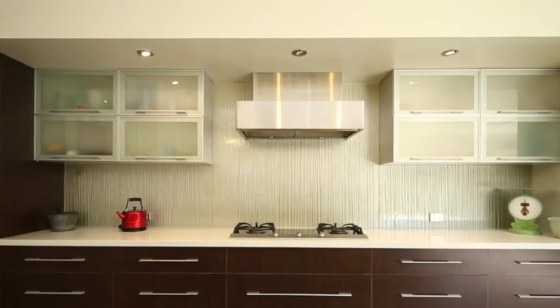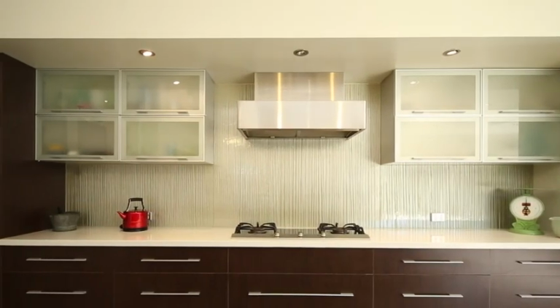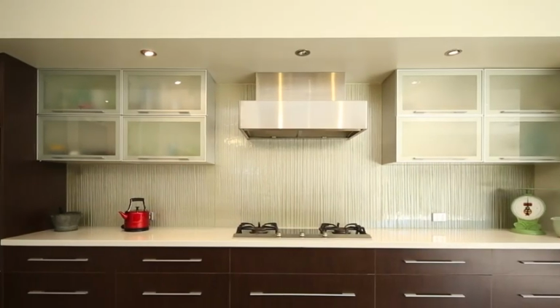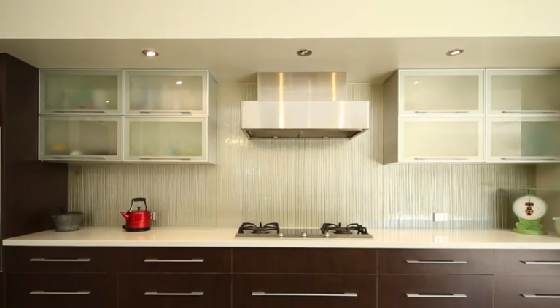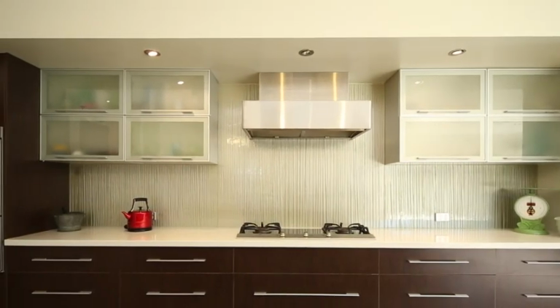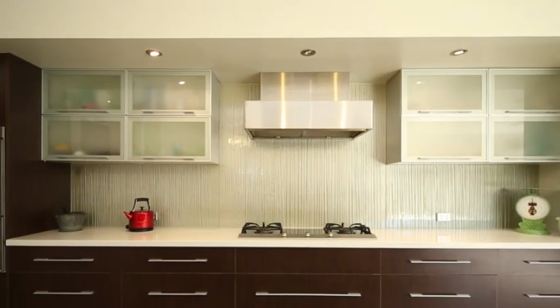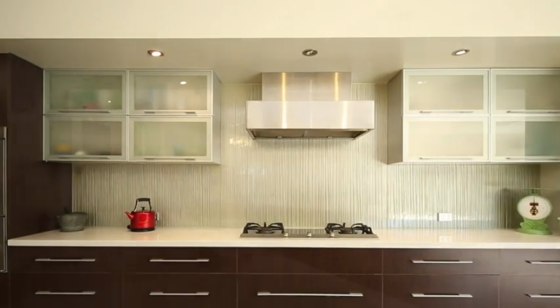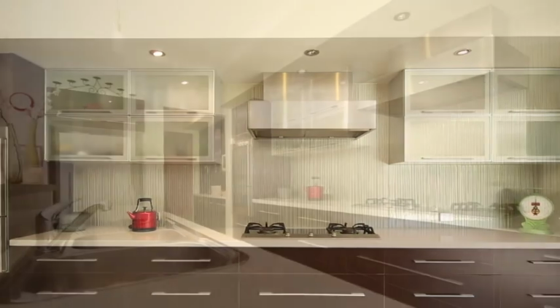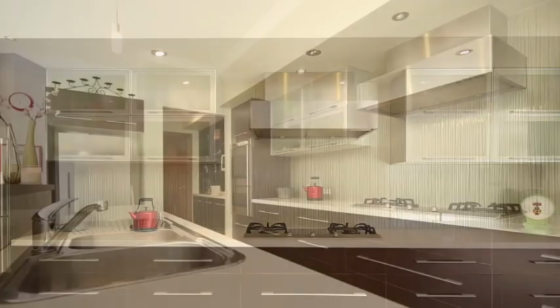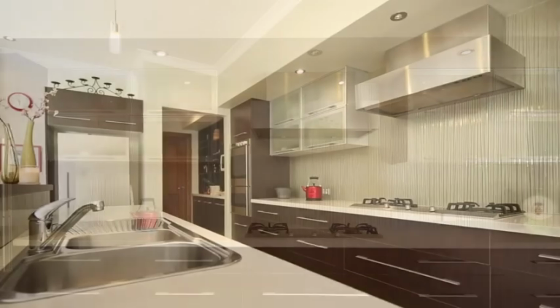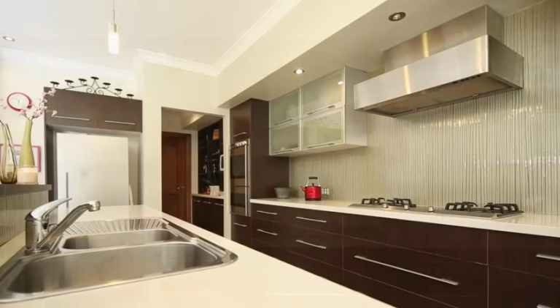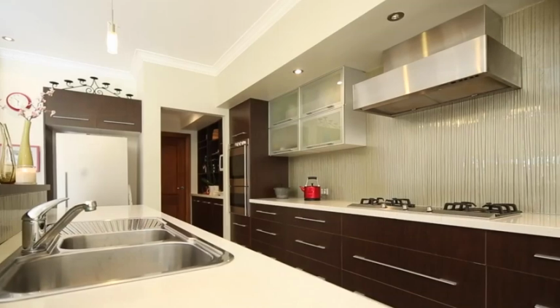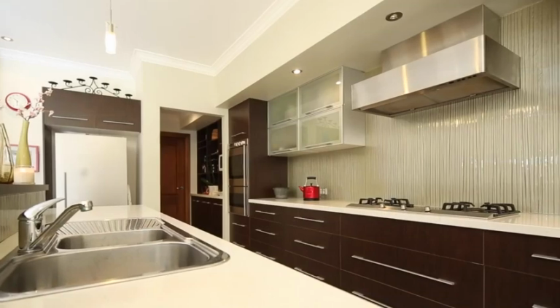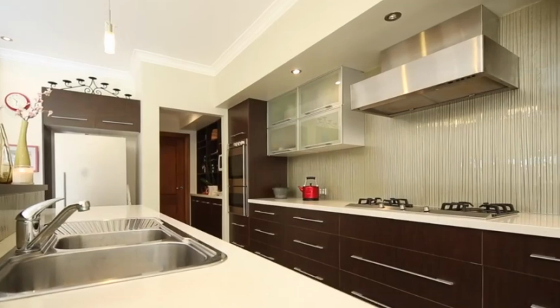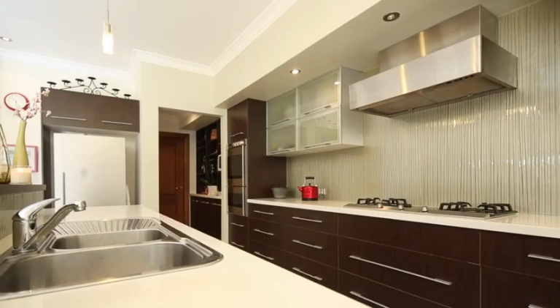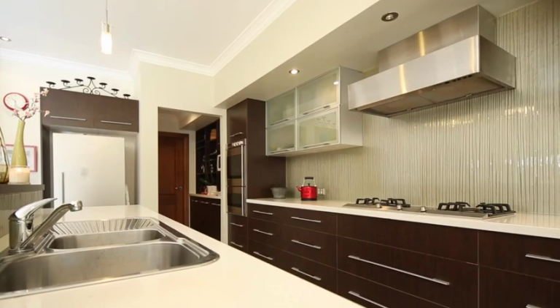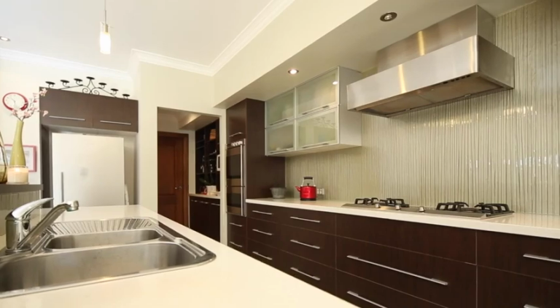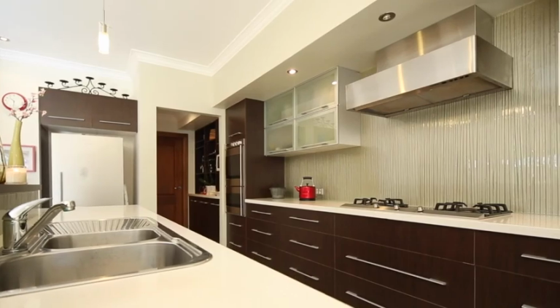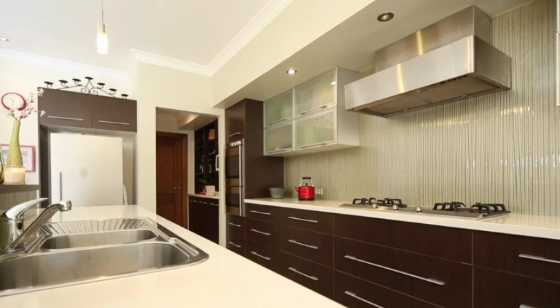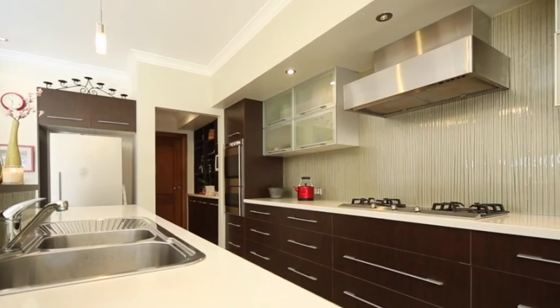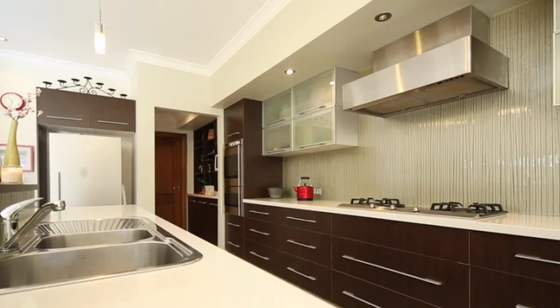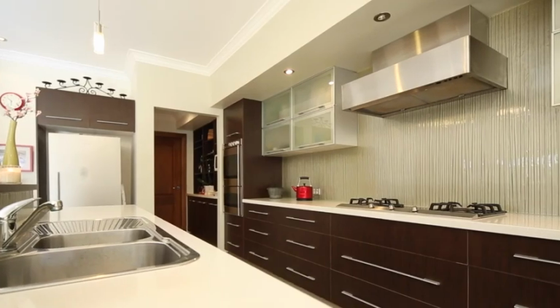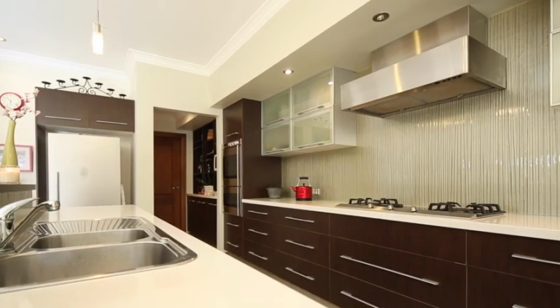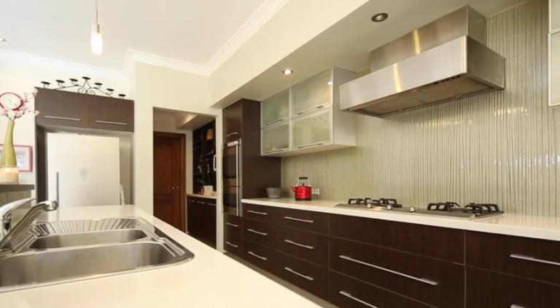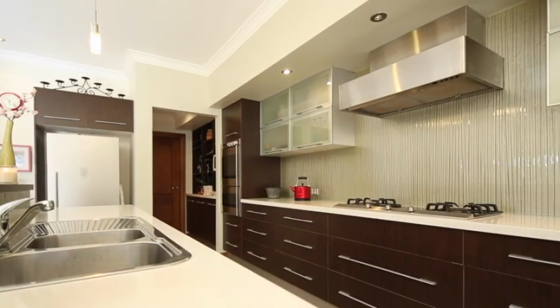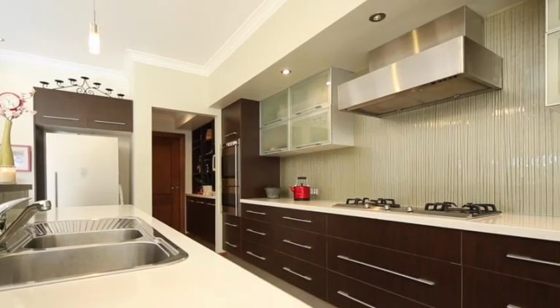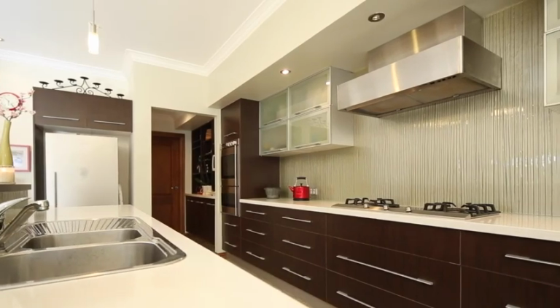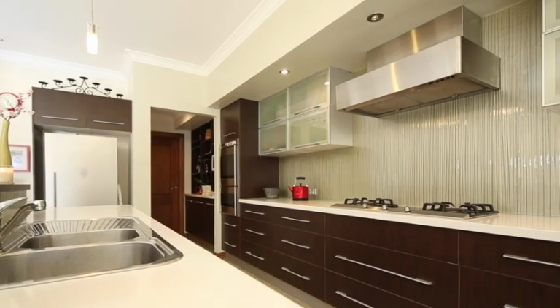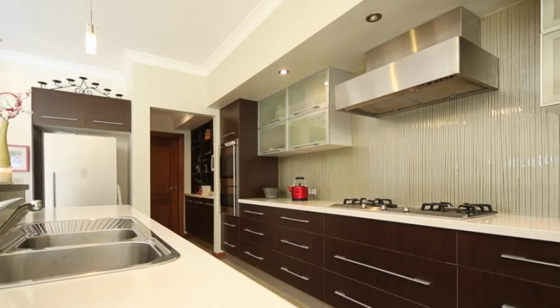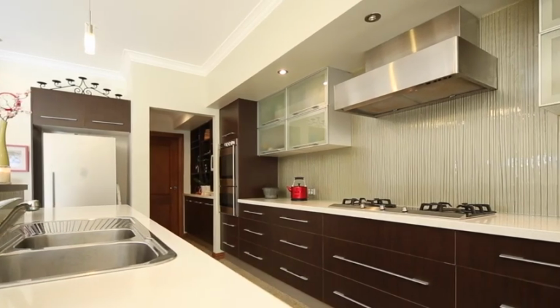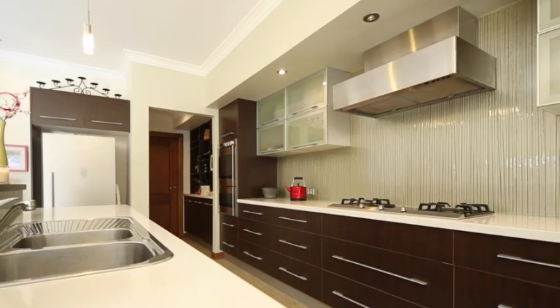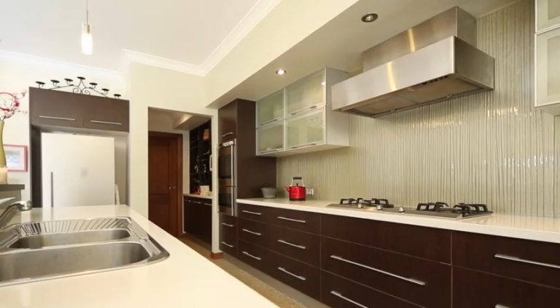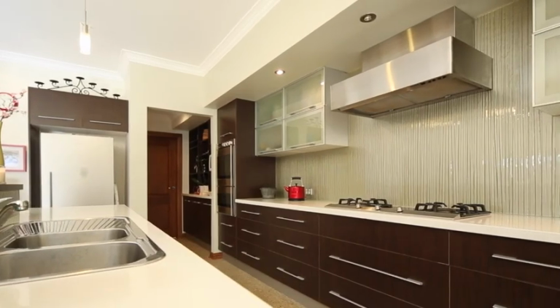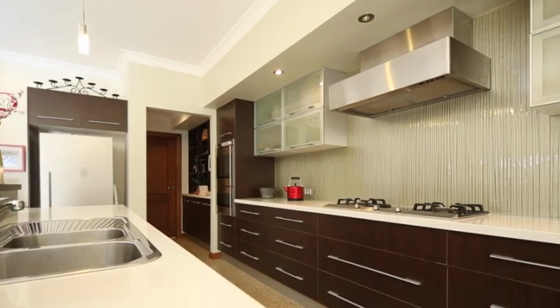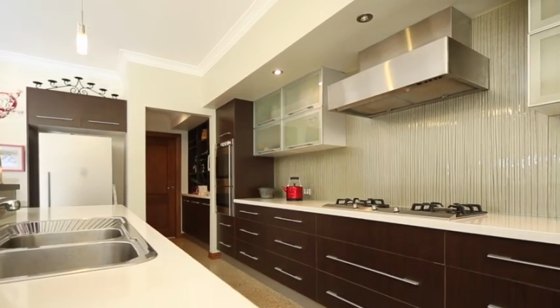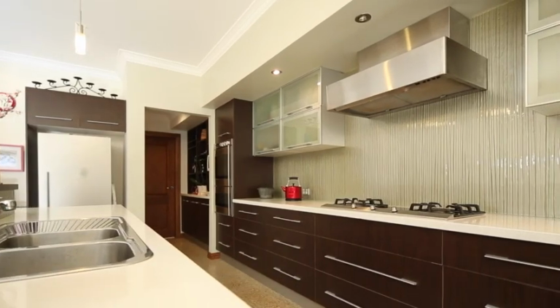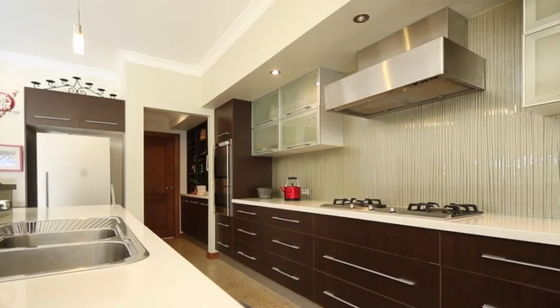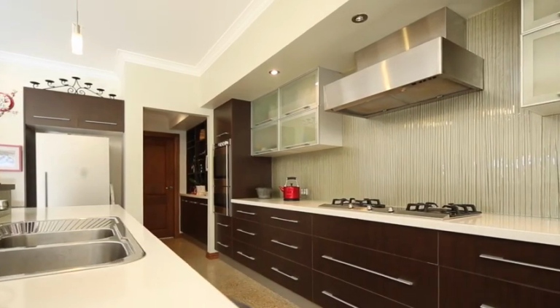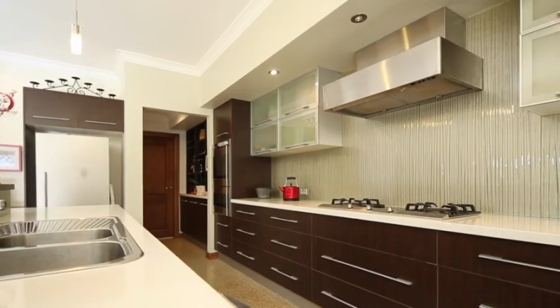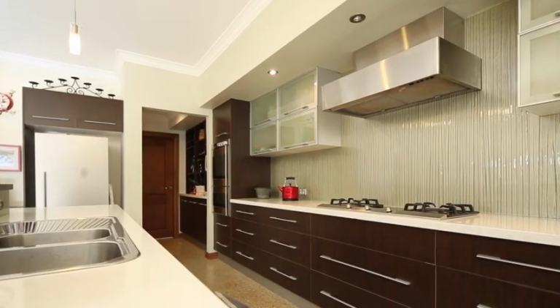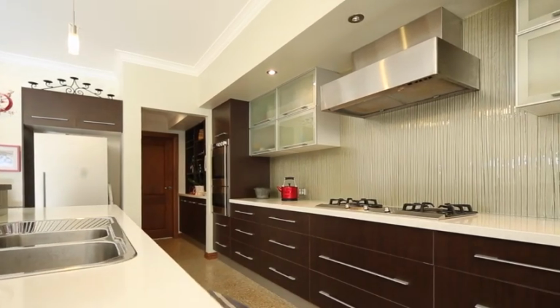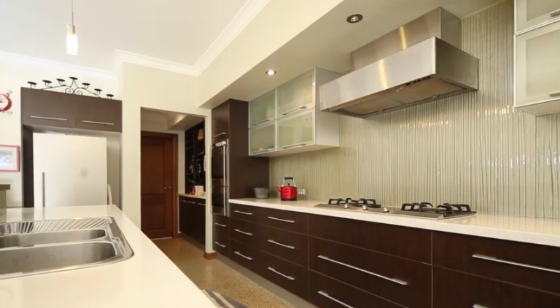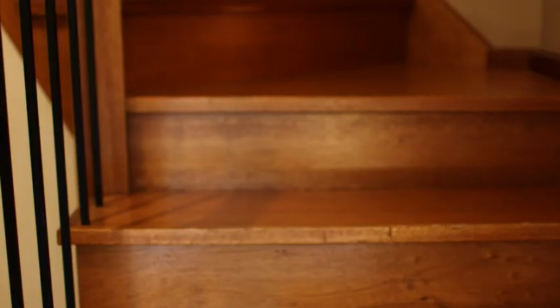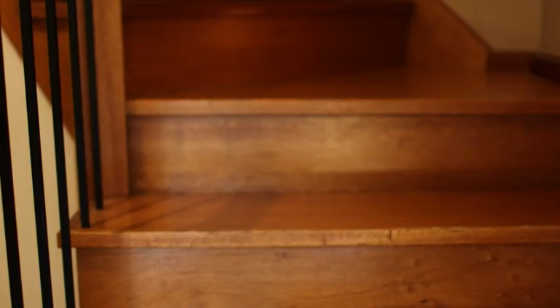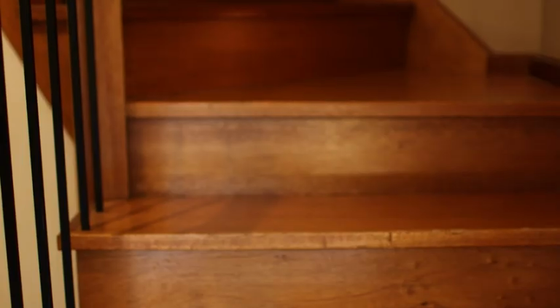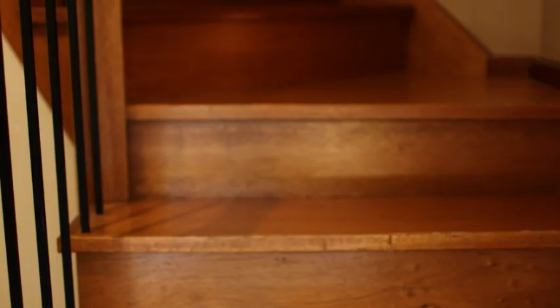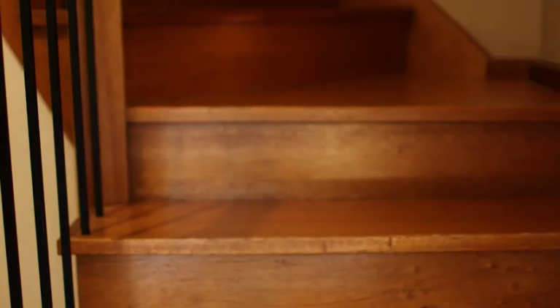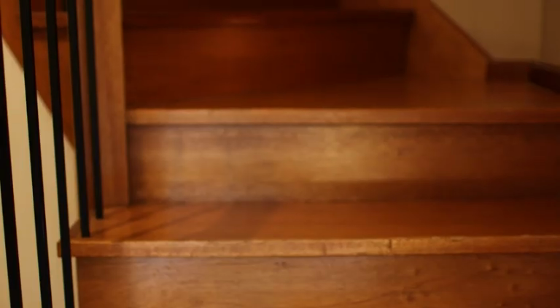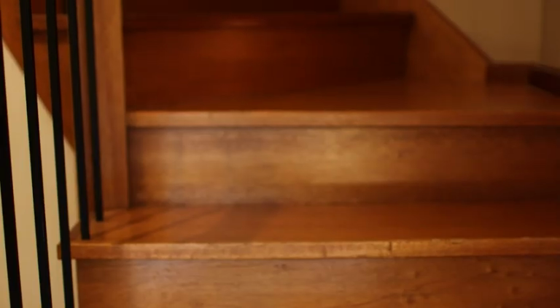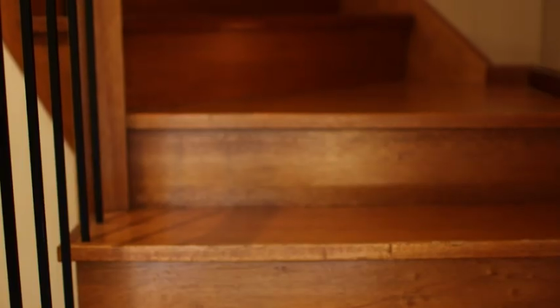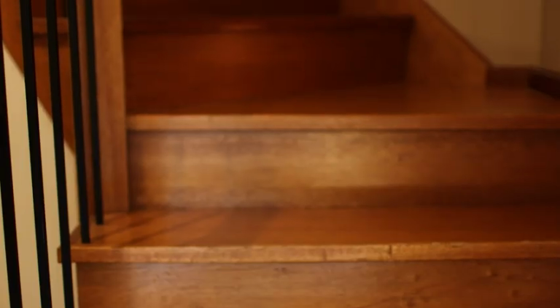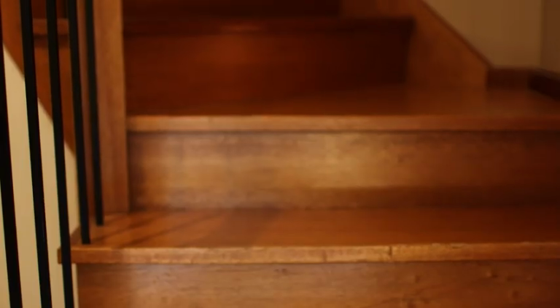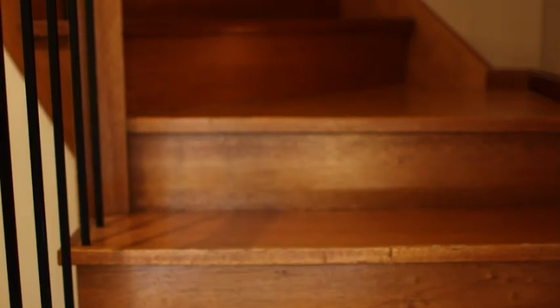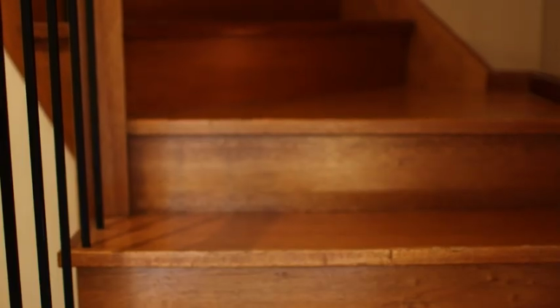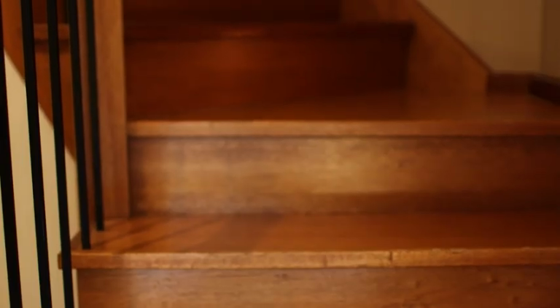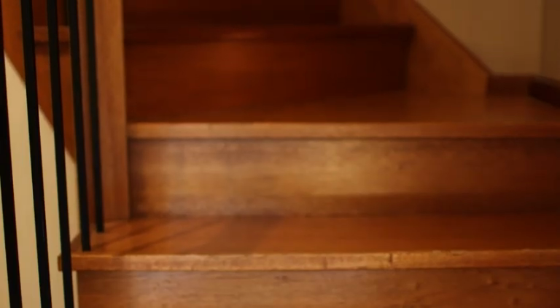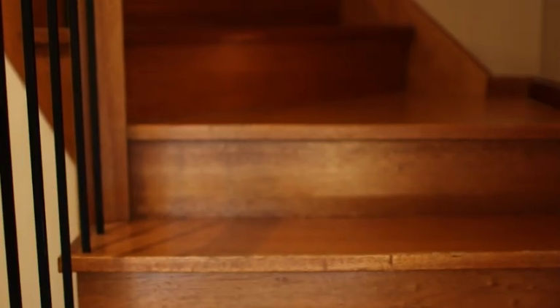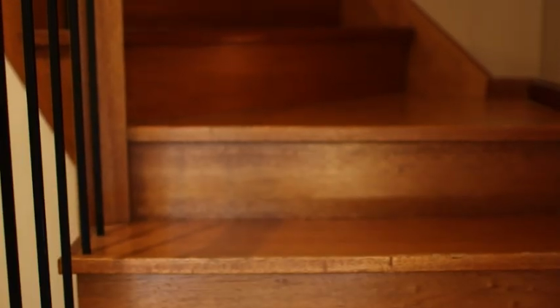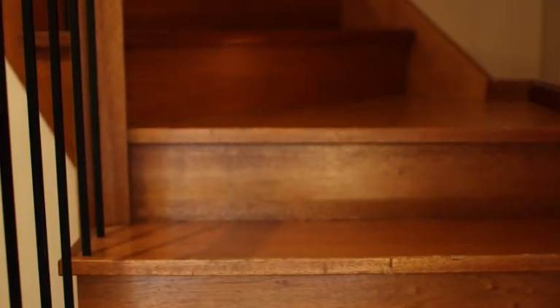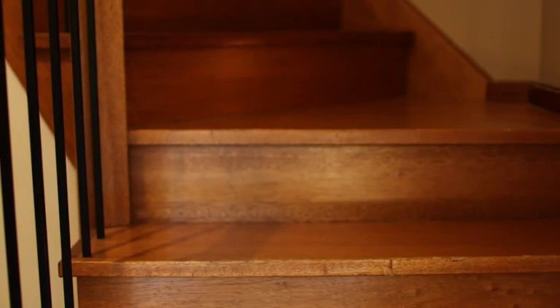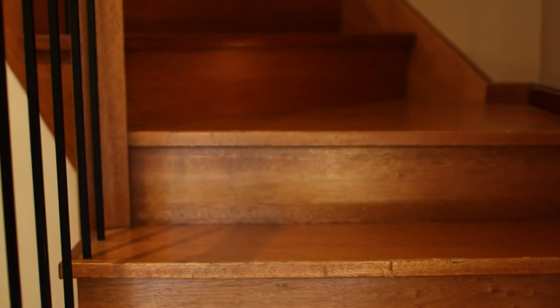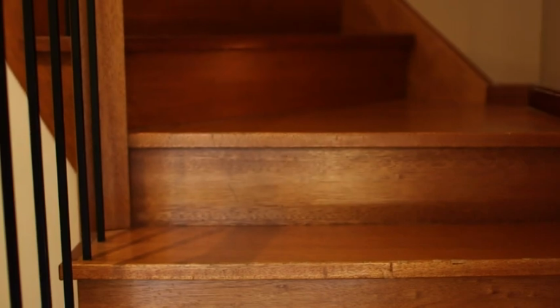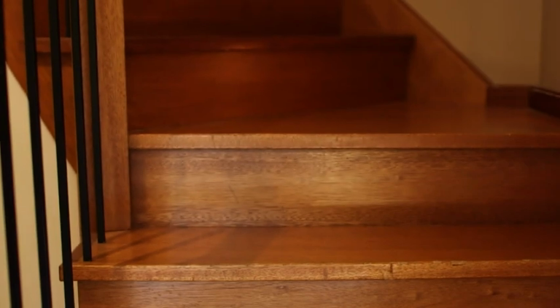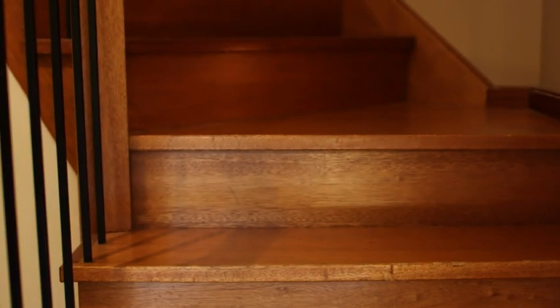Substantial modern kitchen with walk-in pantry. The home has a double garage with internal access and remote controlled doors.